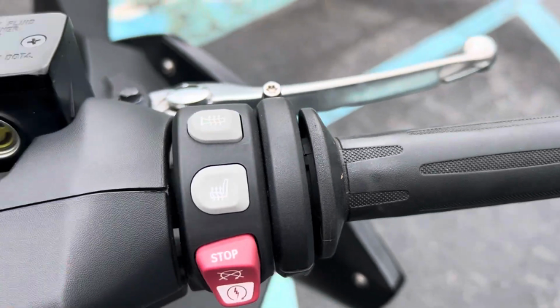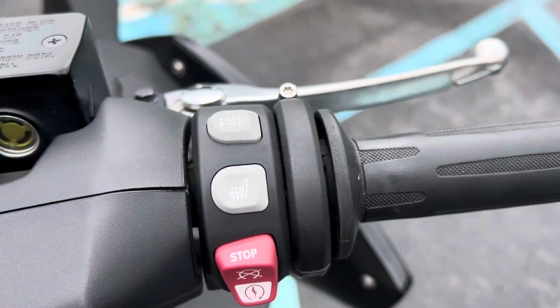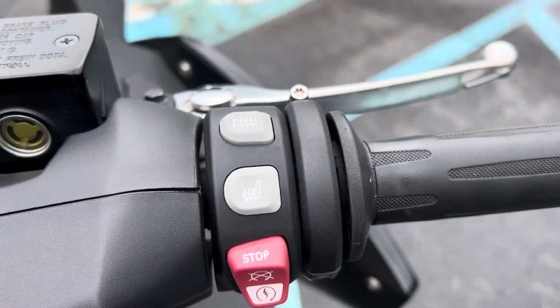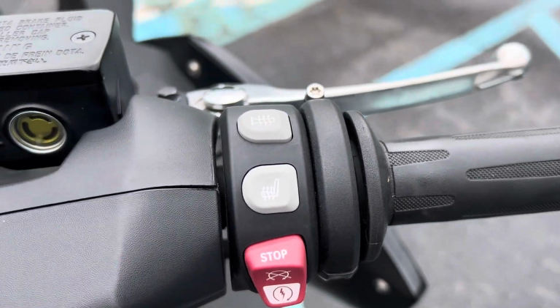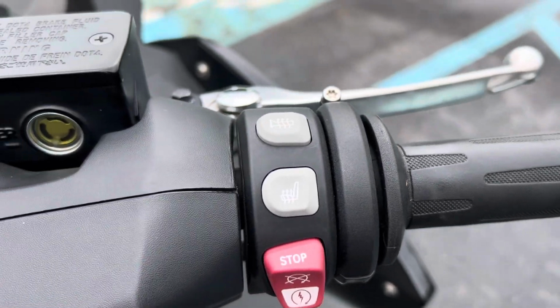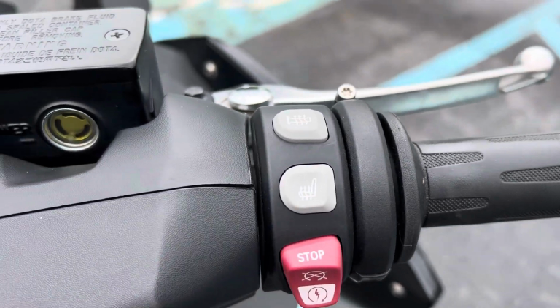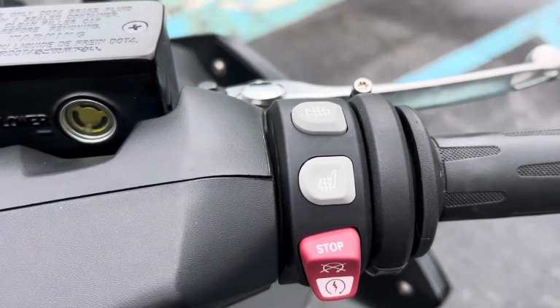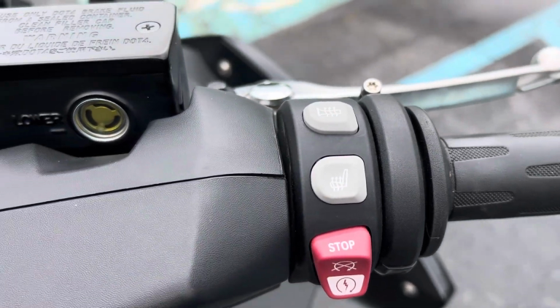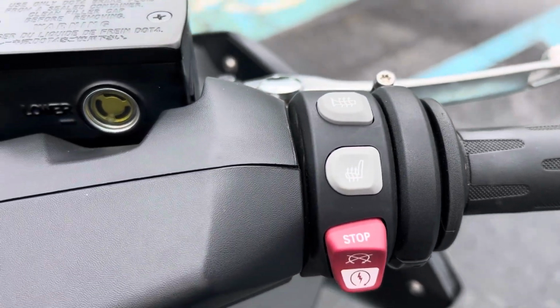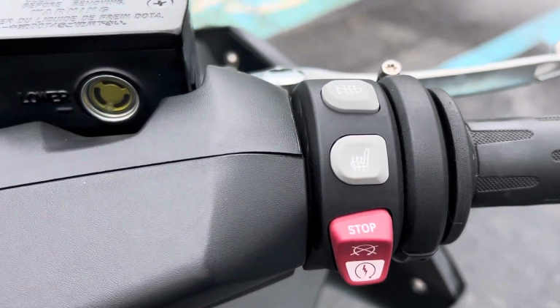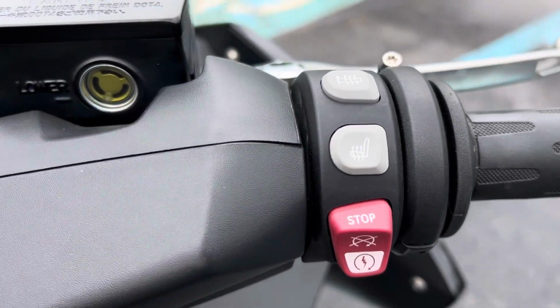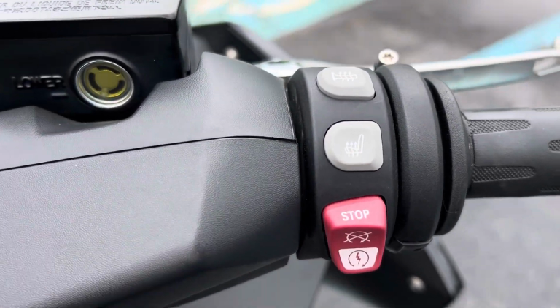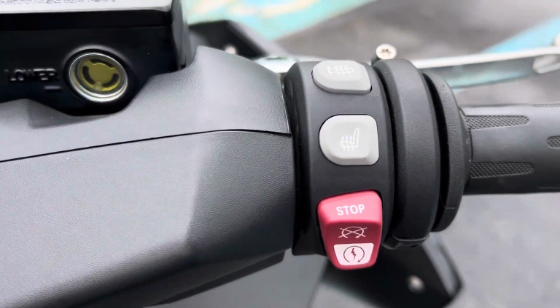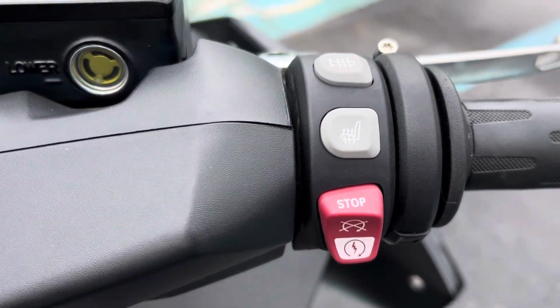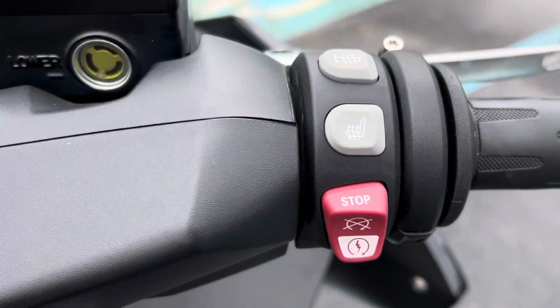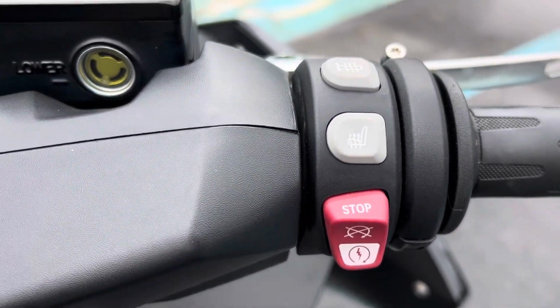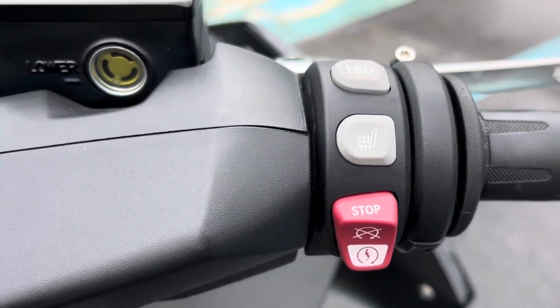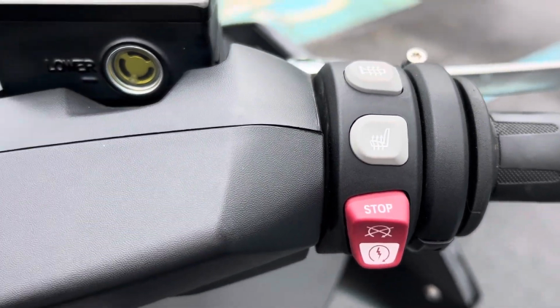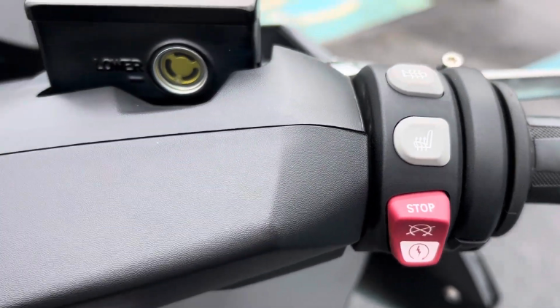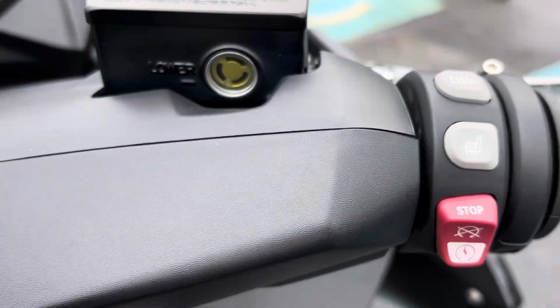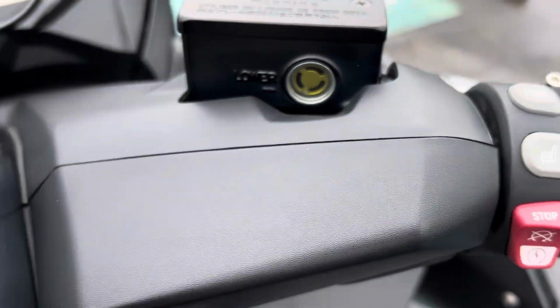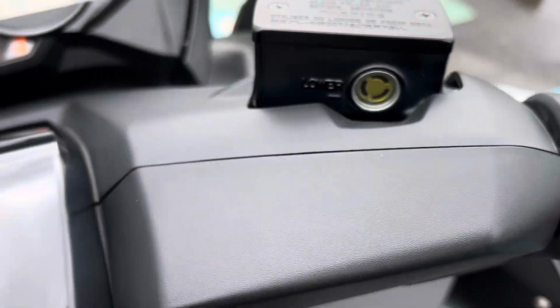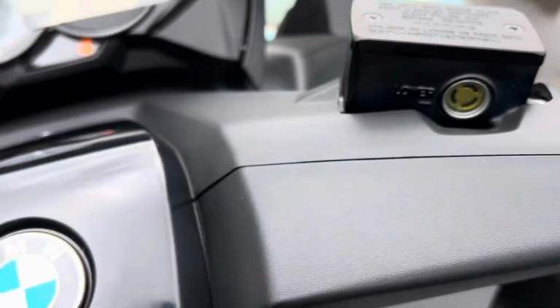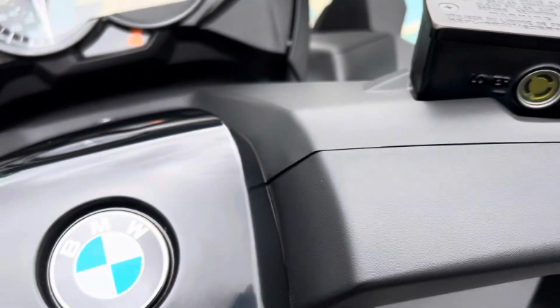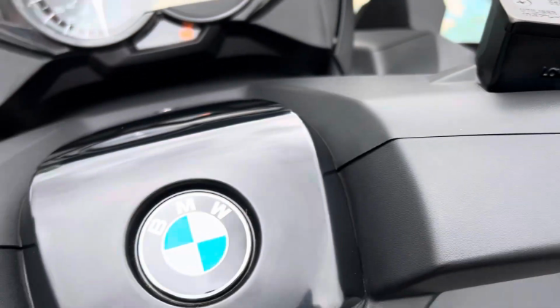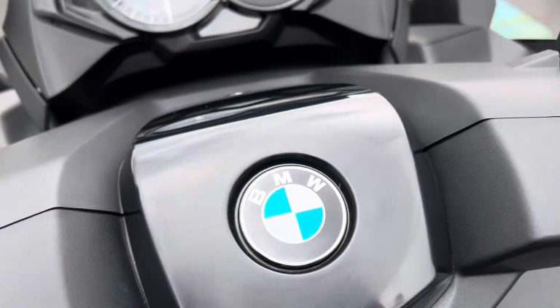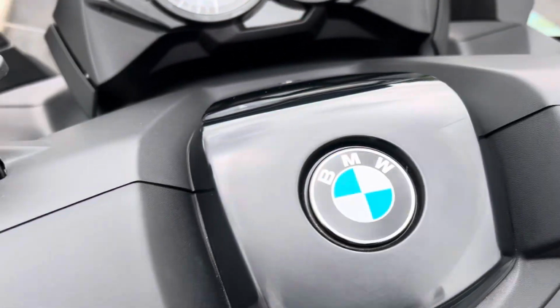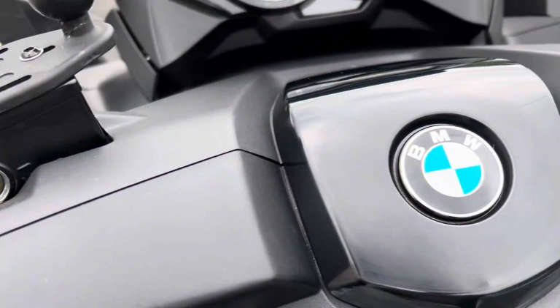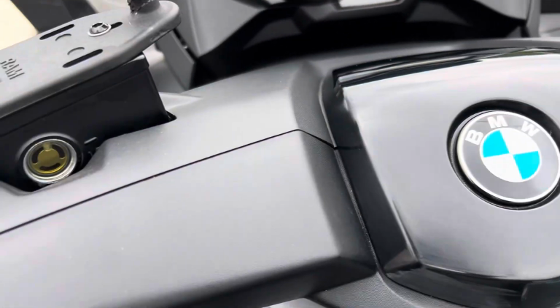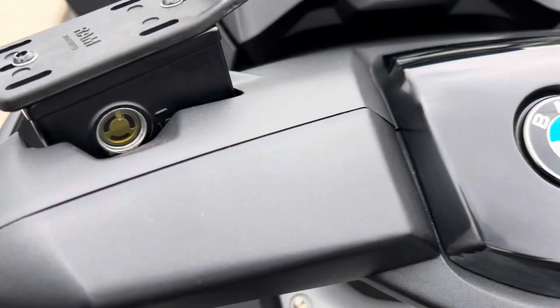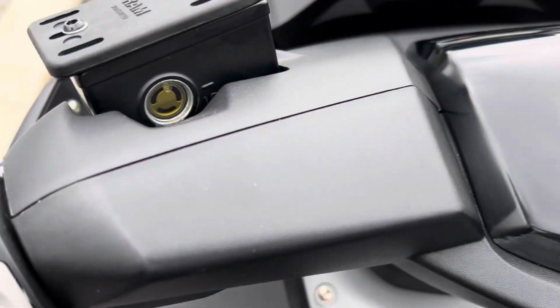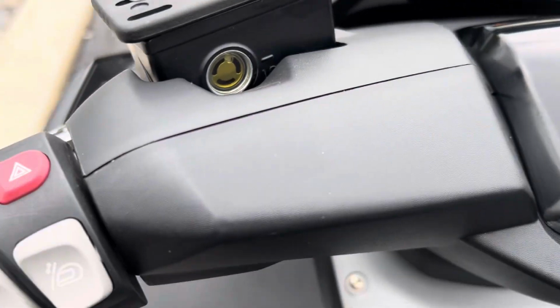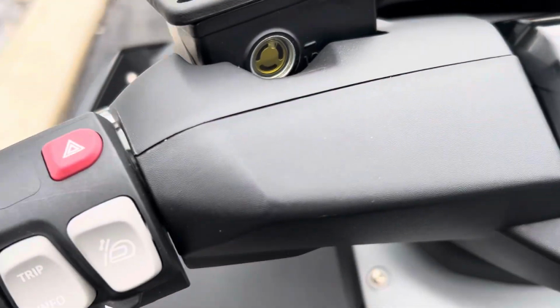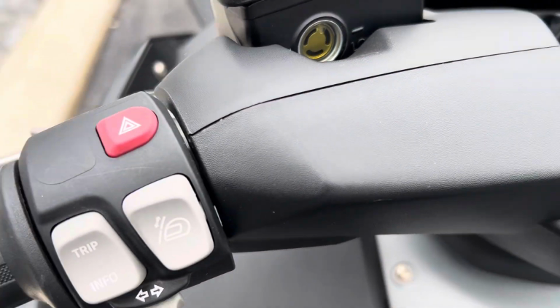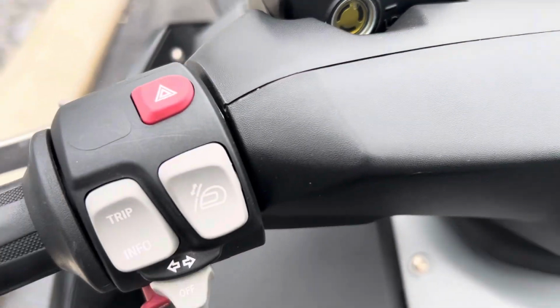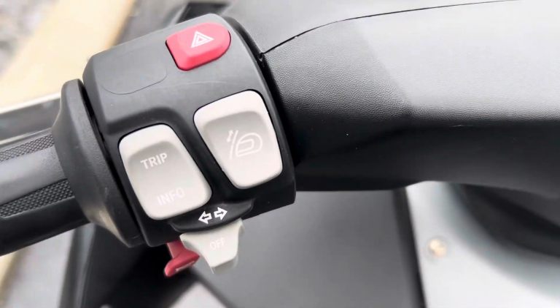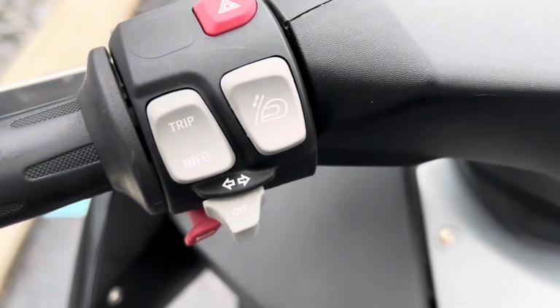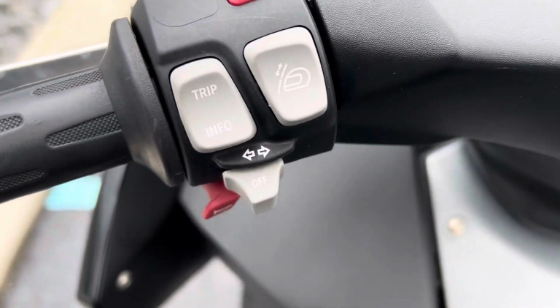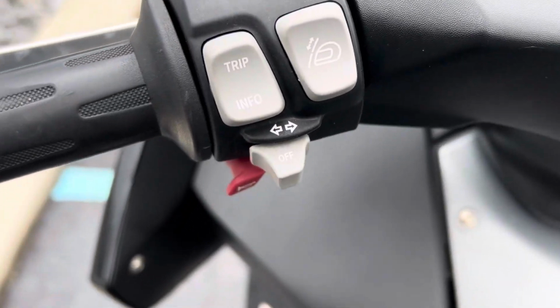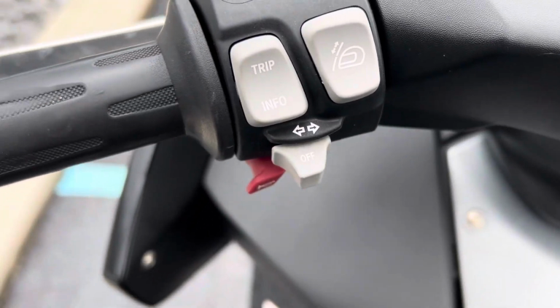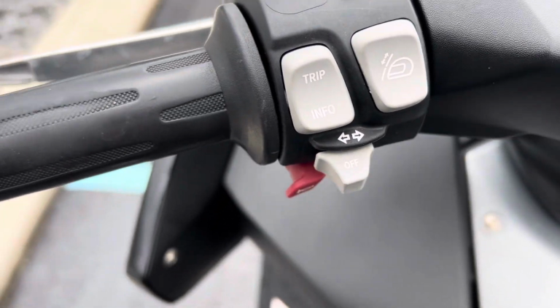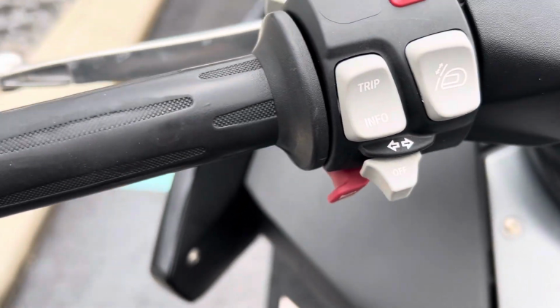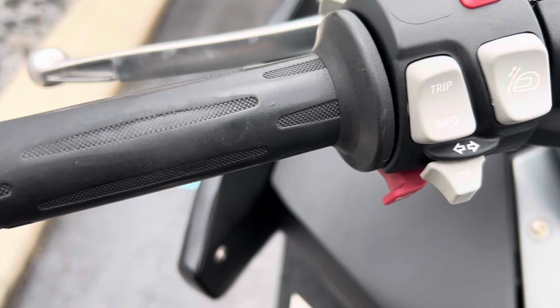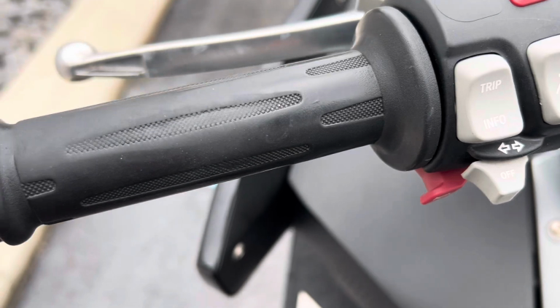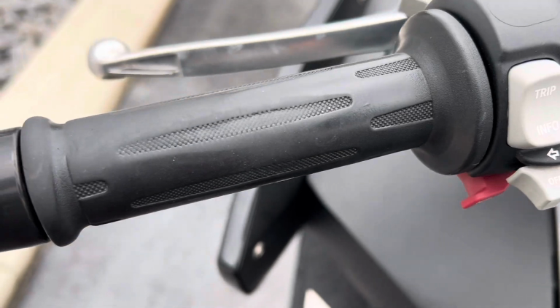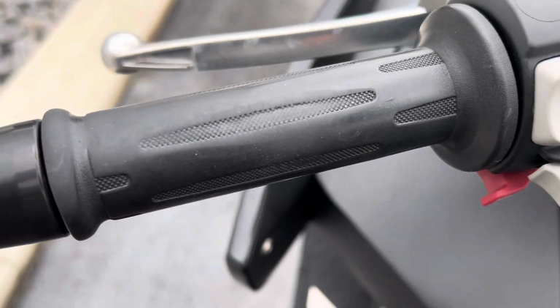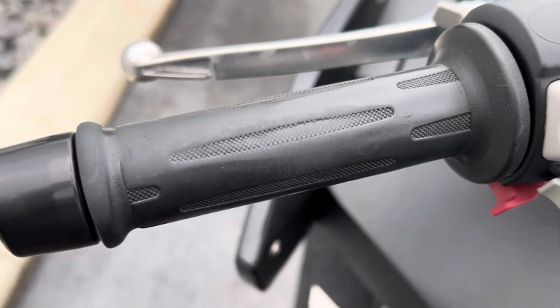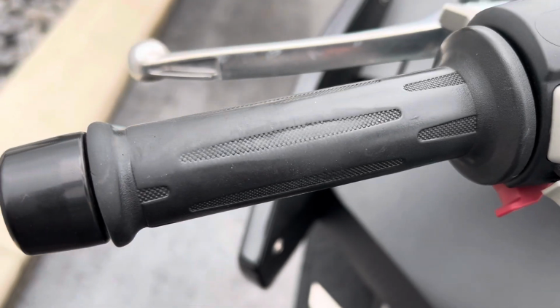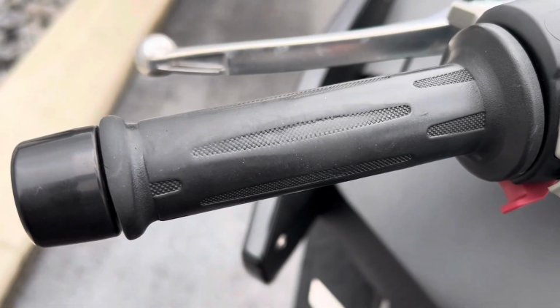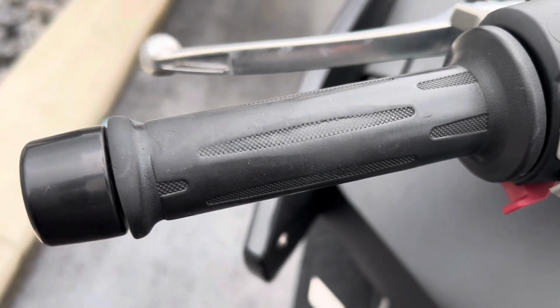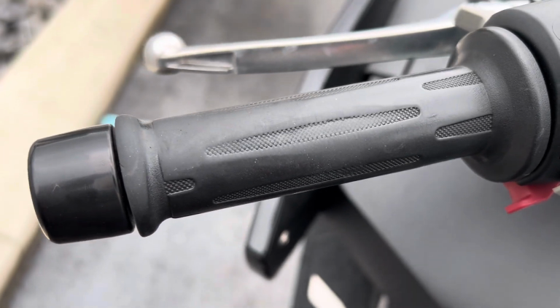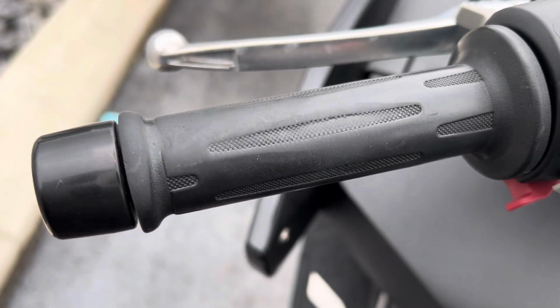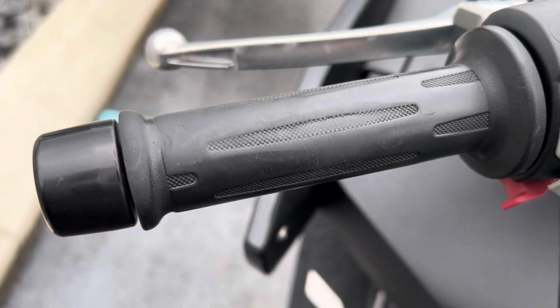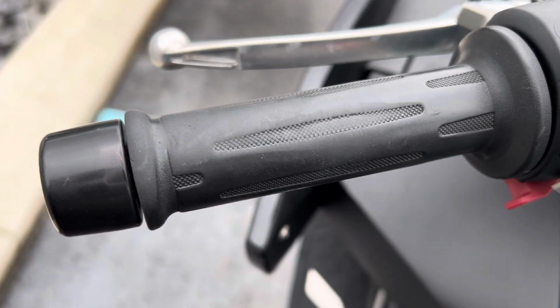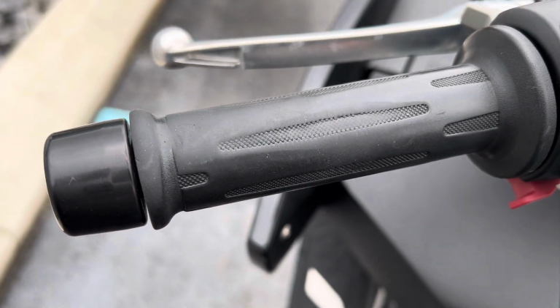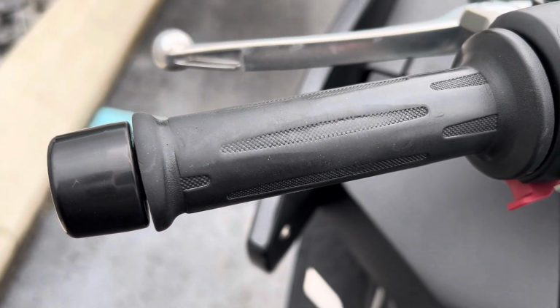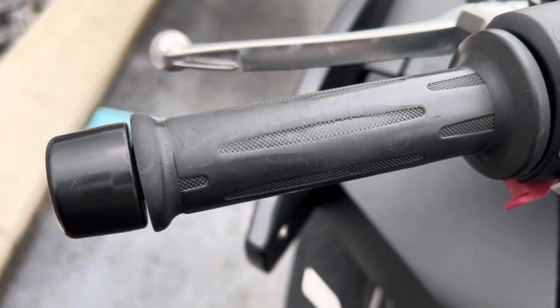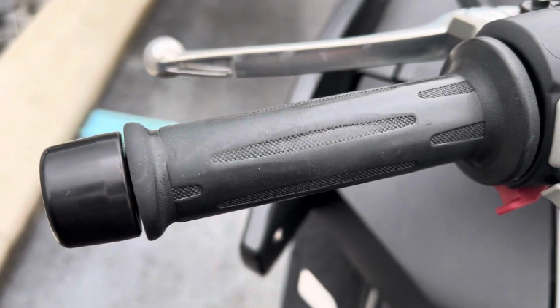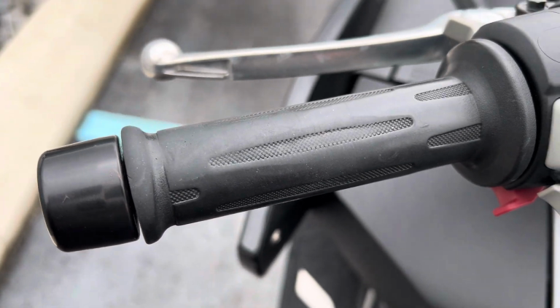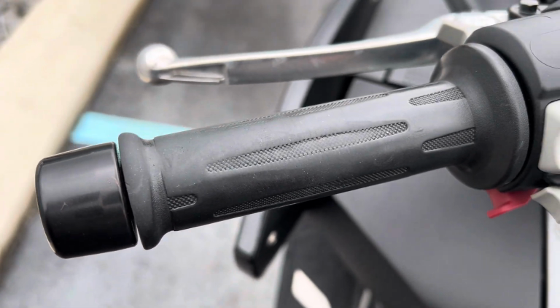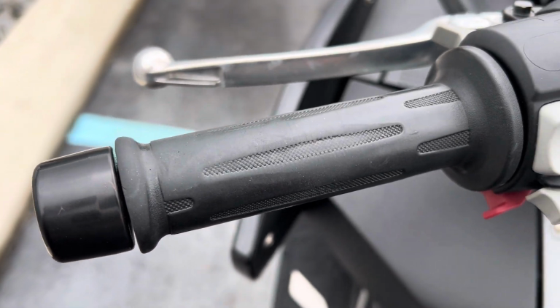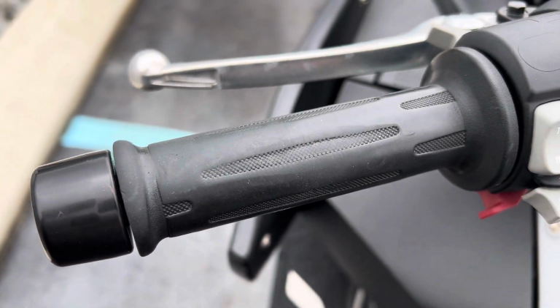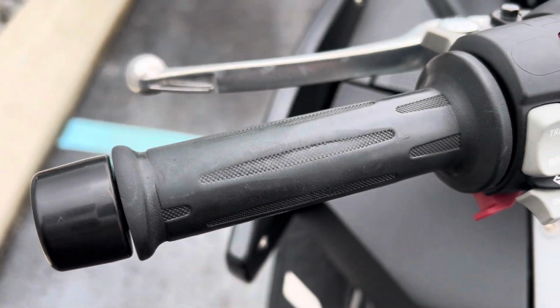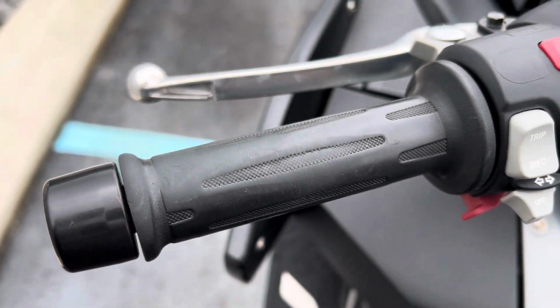Right hand heater grip looks good. Buttons look good. We have a little bit of wear on the left hand heater grip.